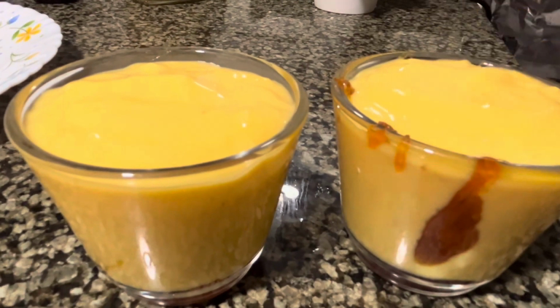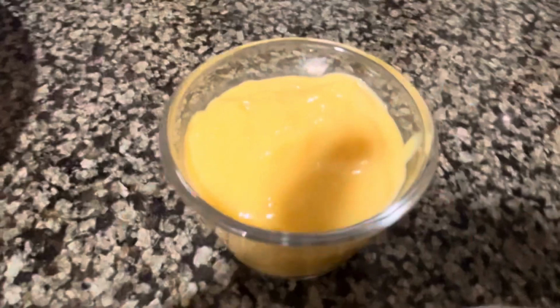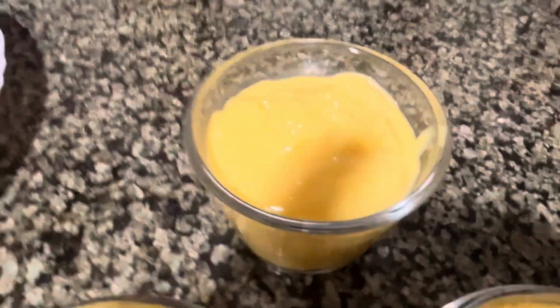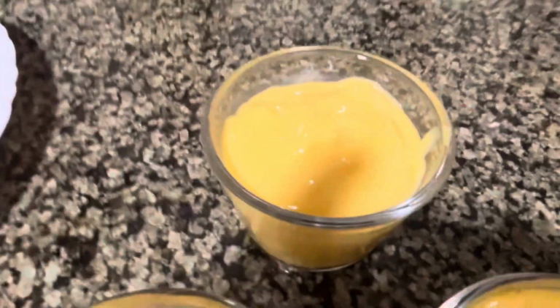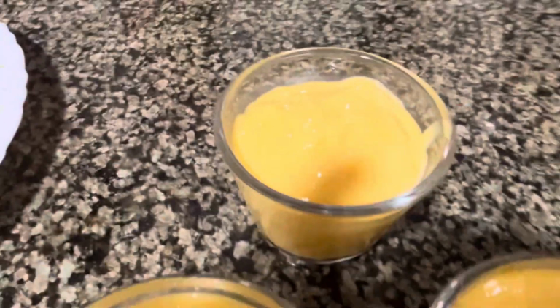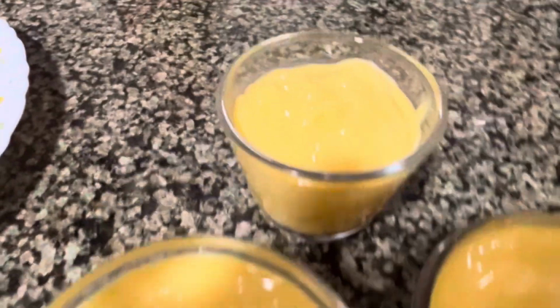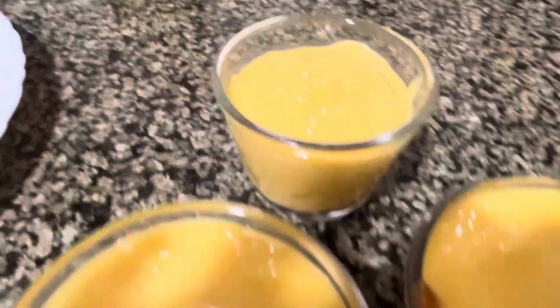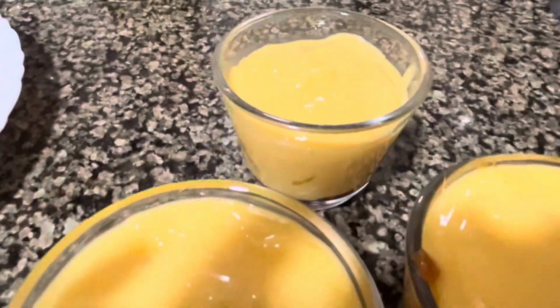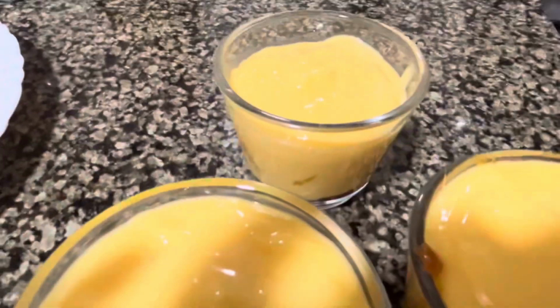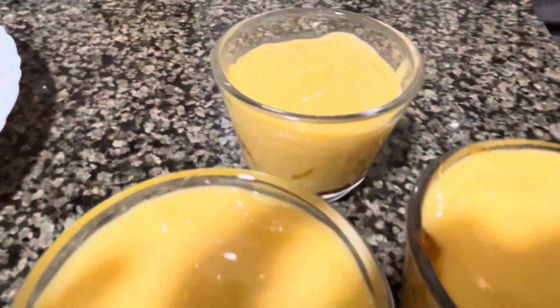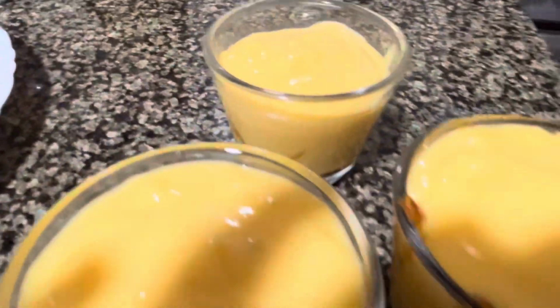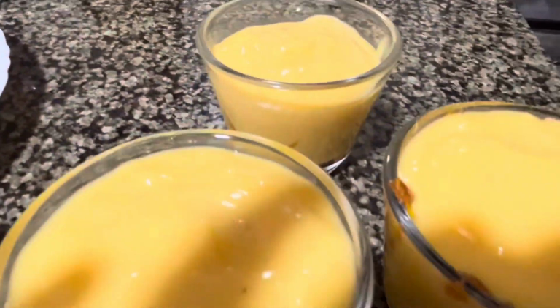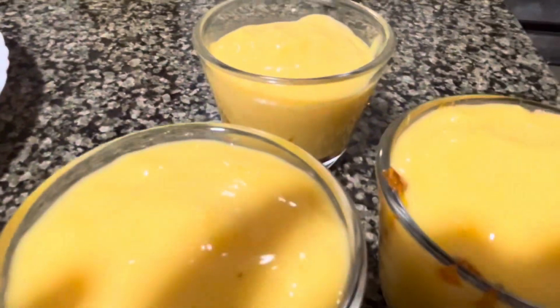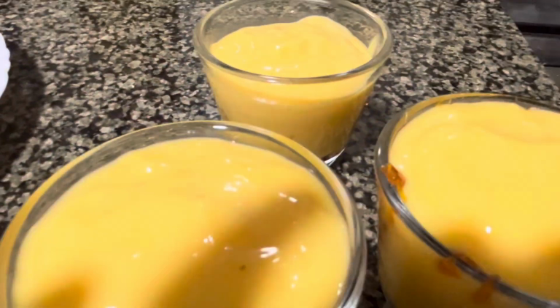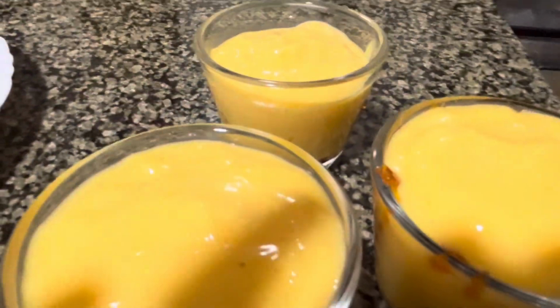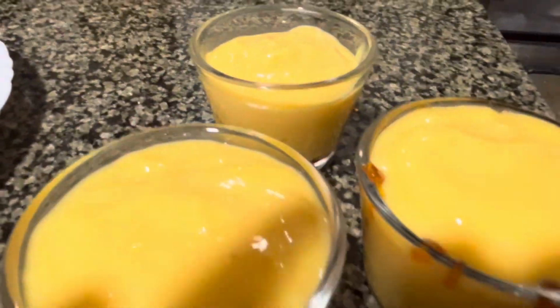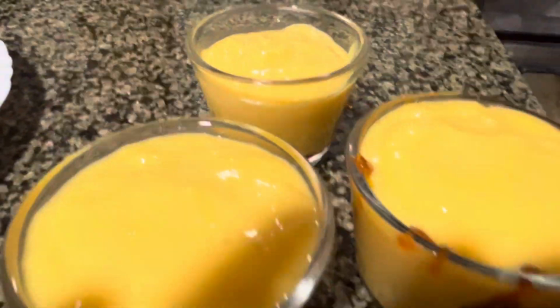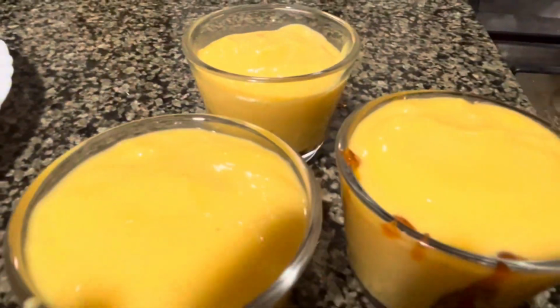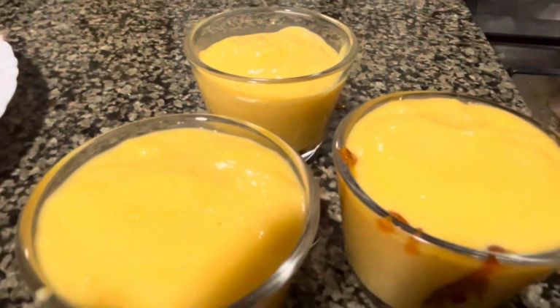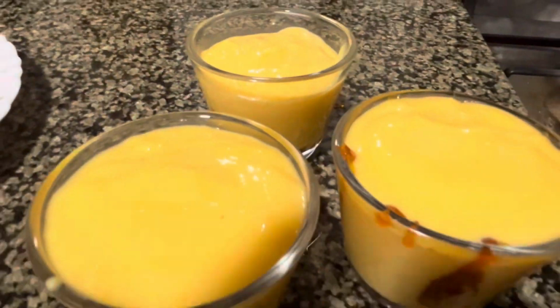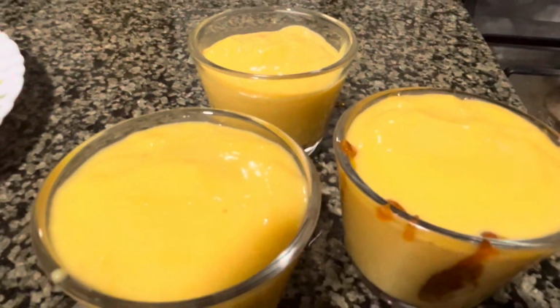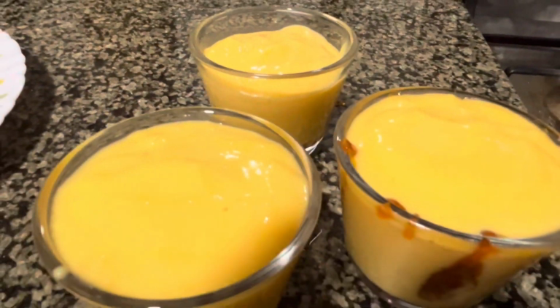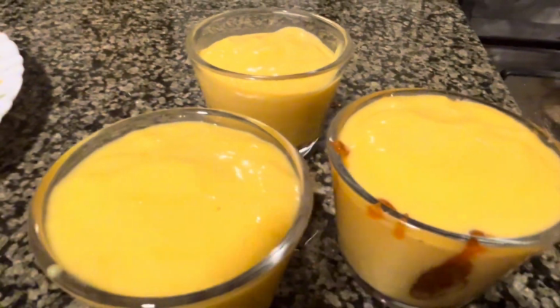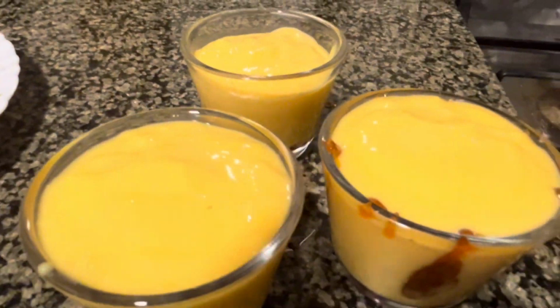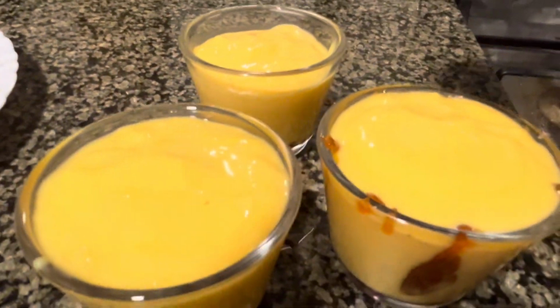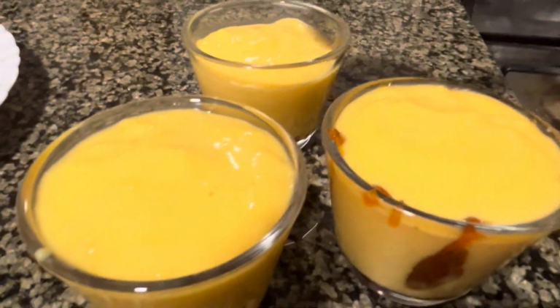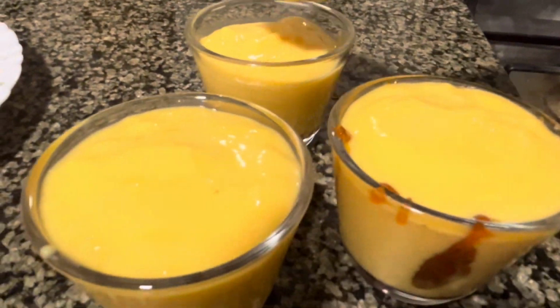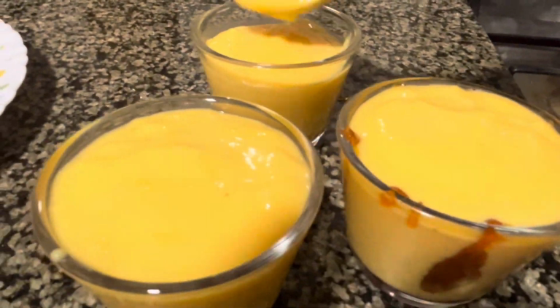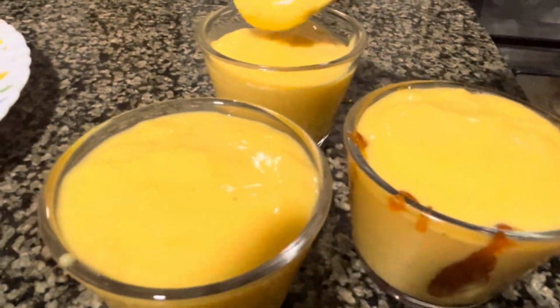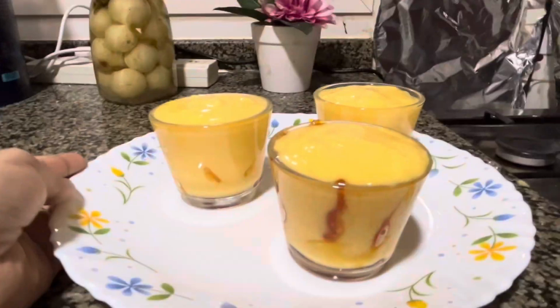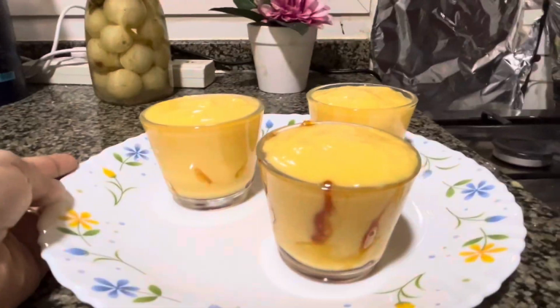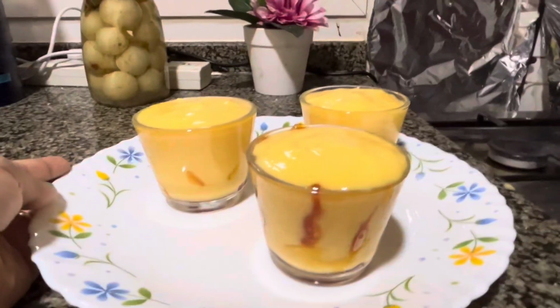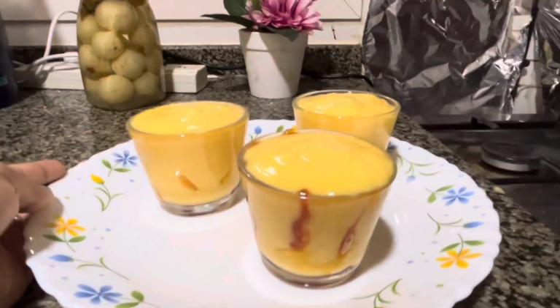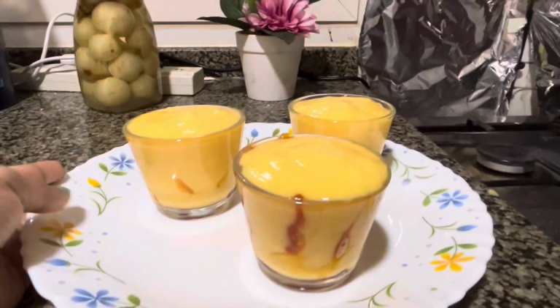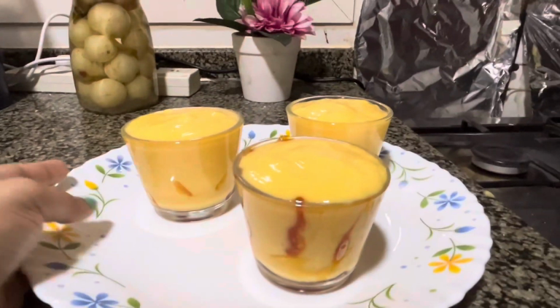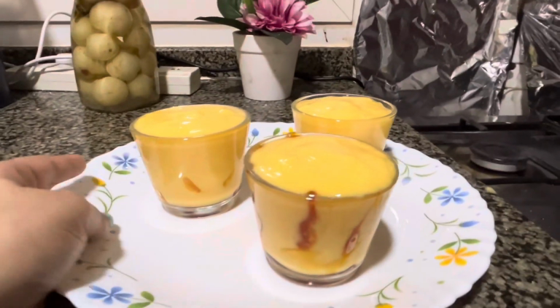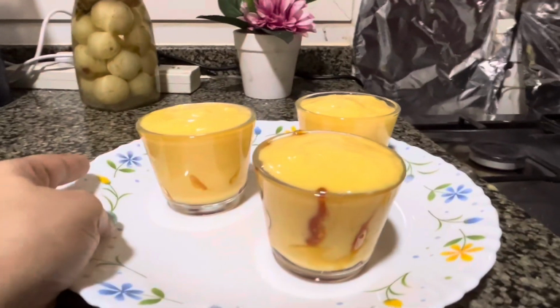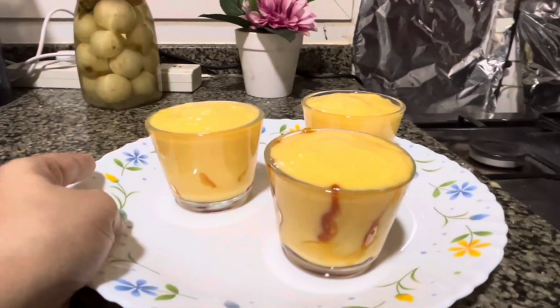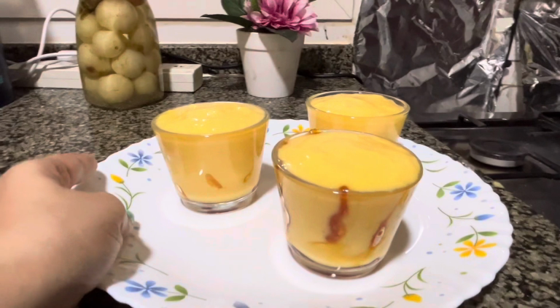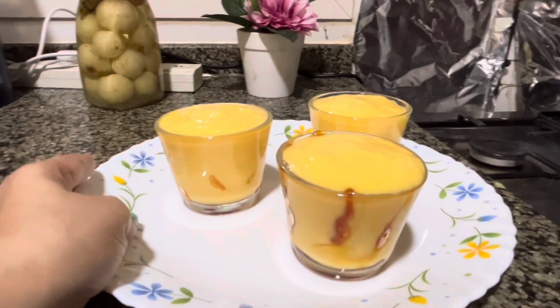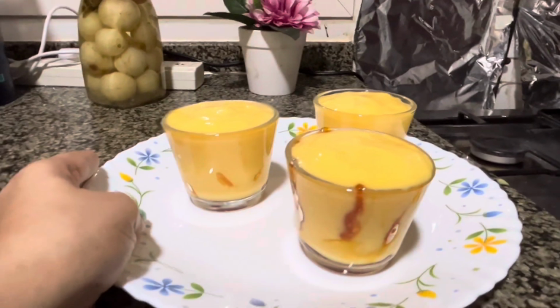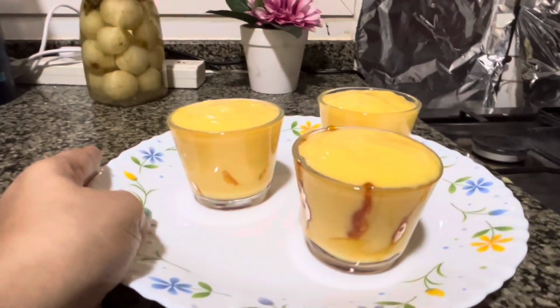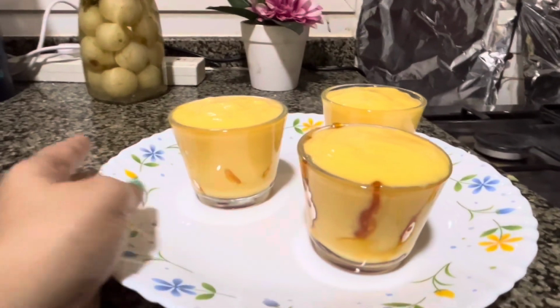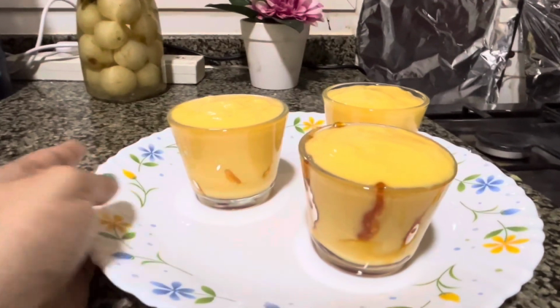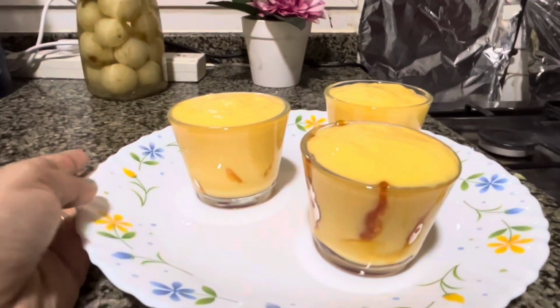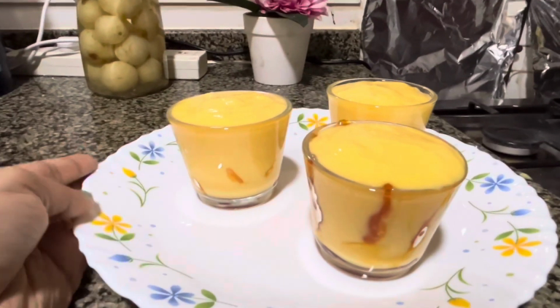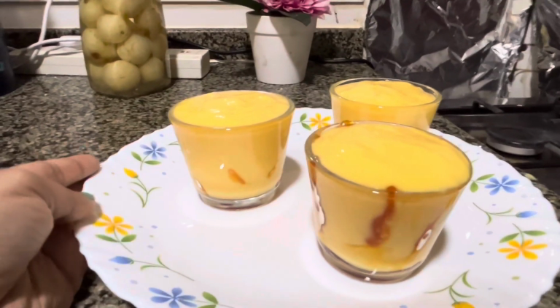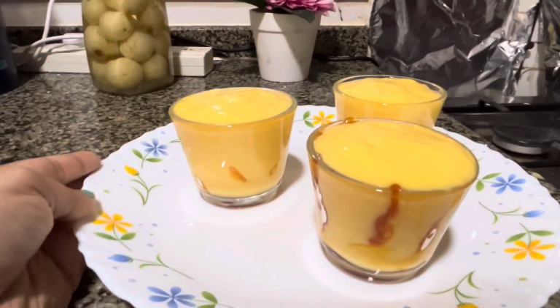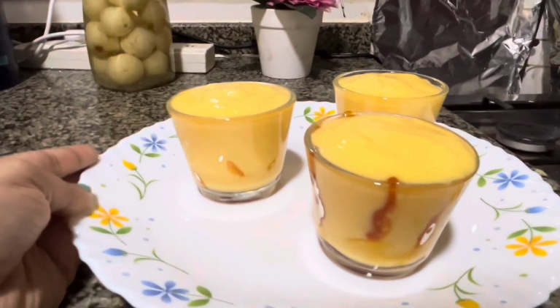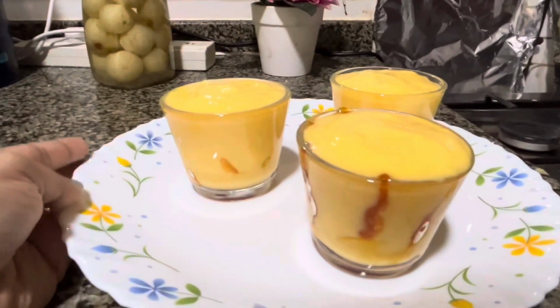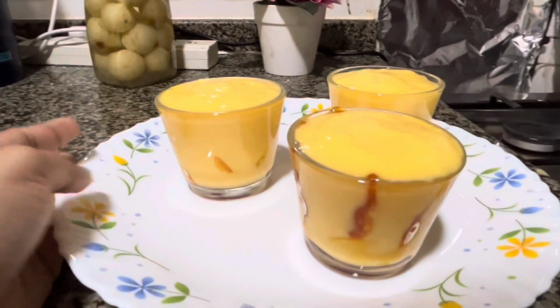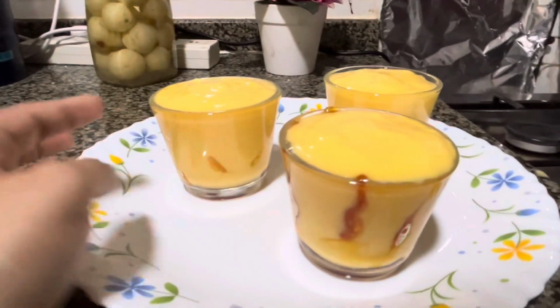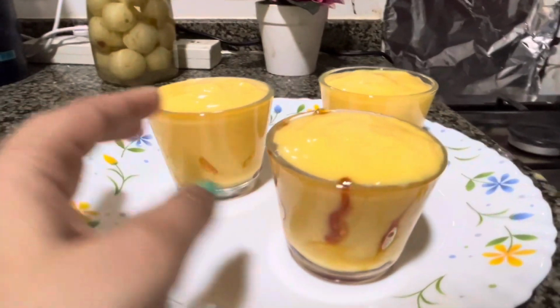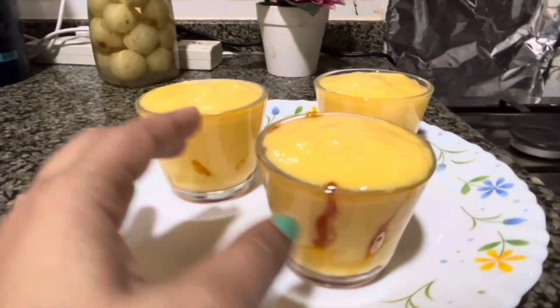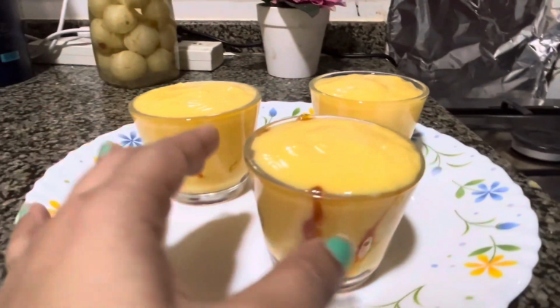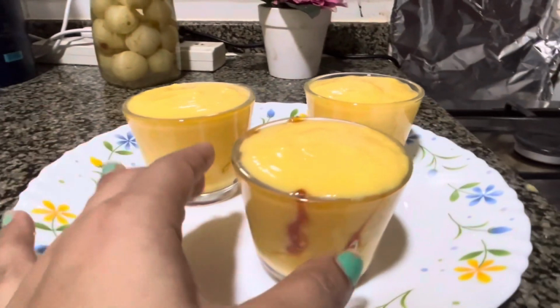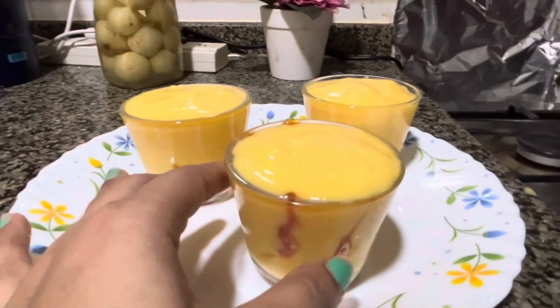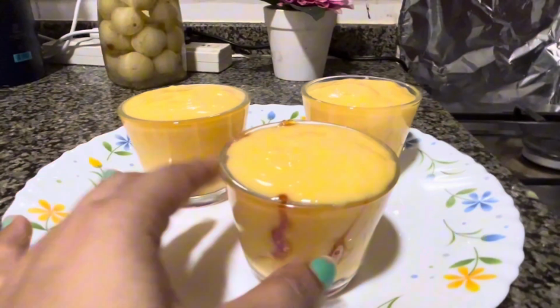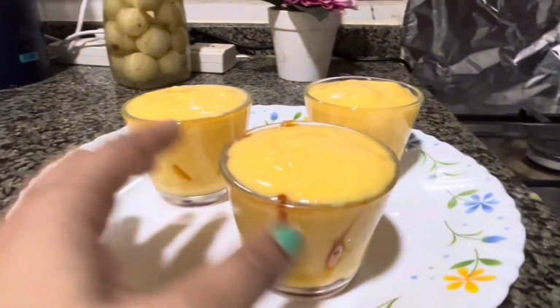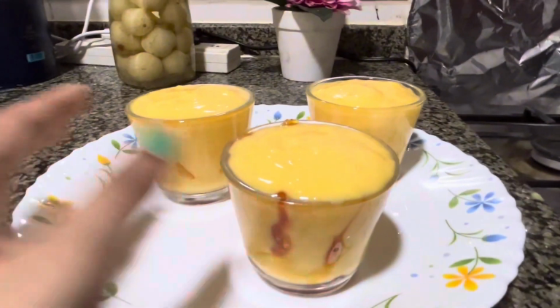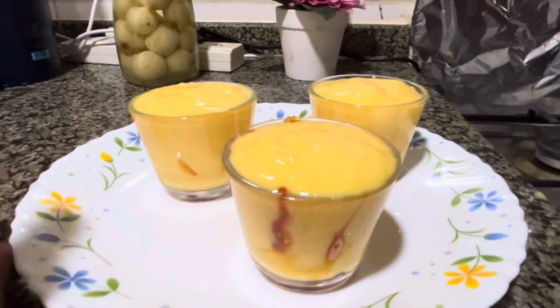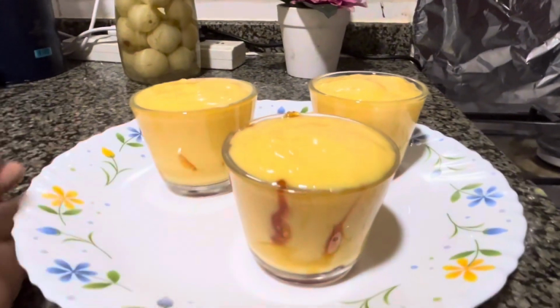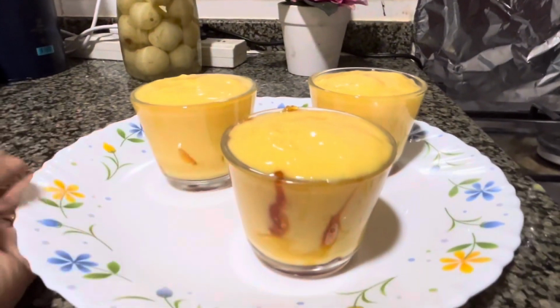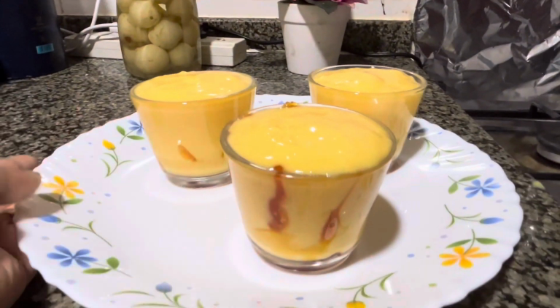Yummy! It tastes good! Yummy! We are going to put the caramel pudding in a glass.